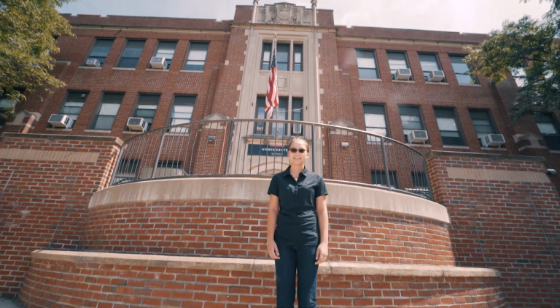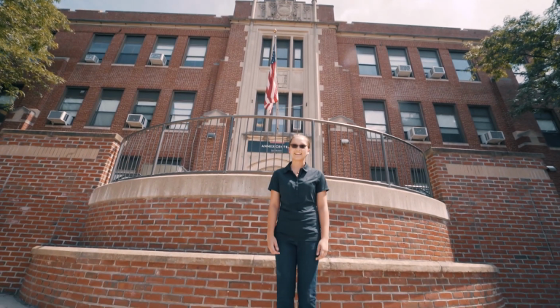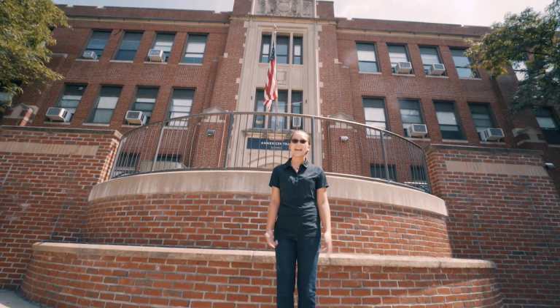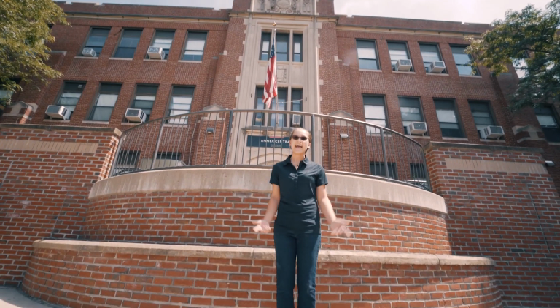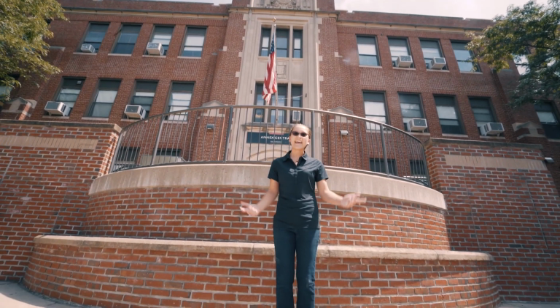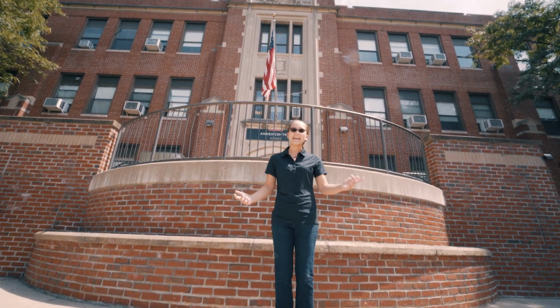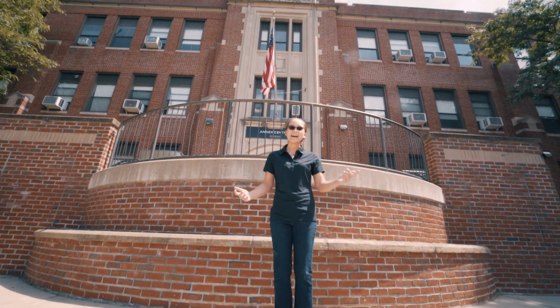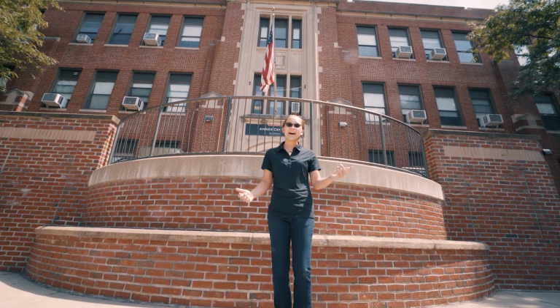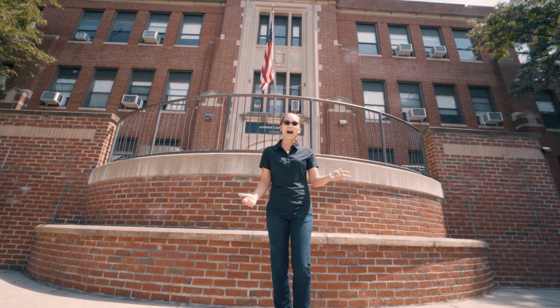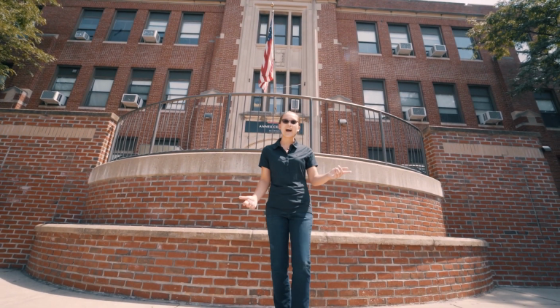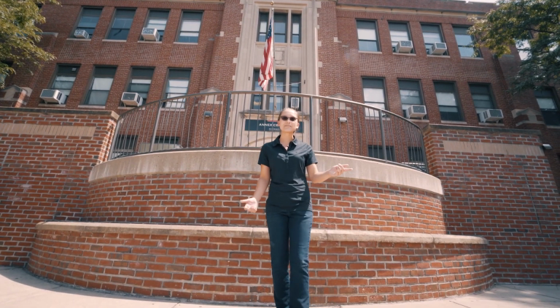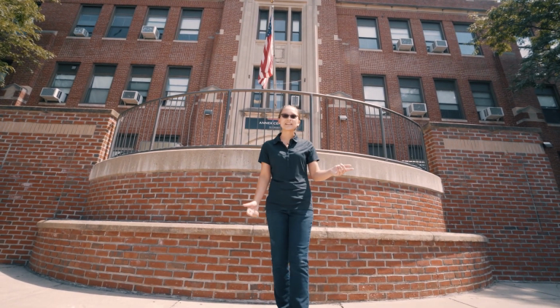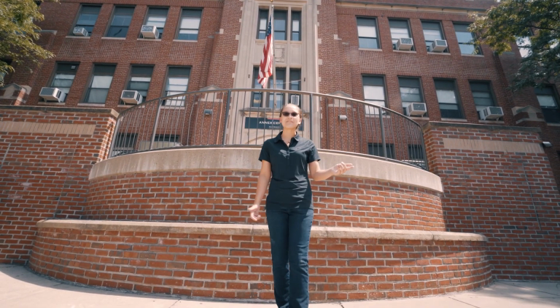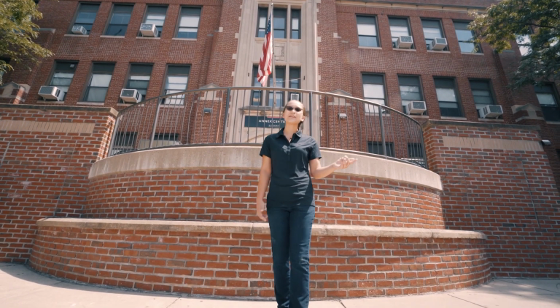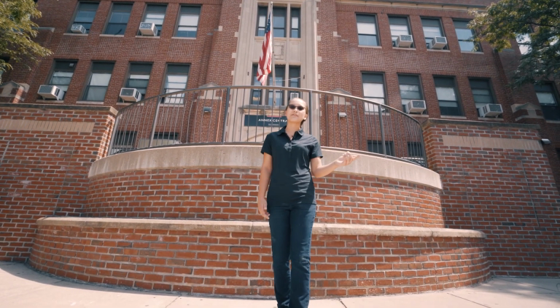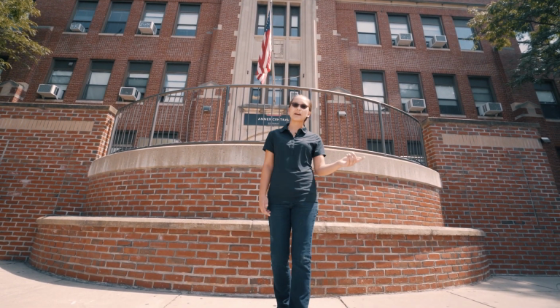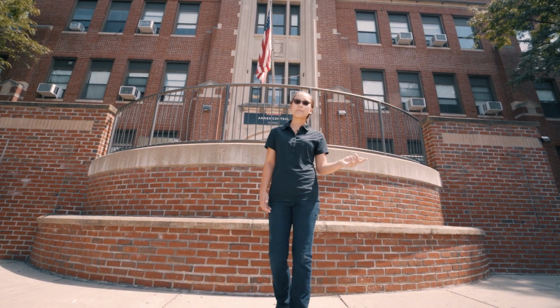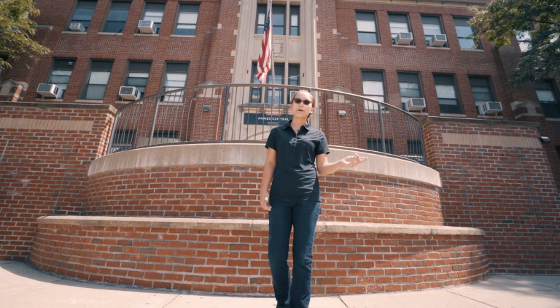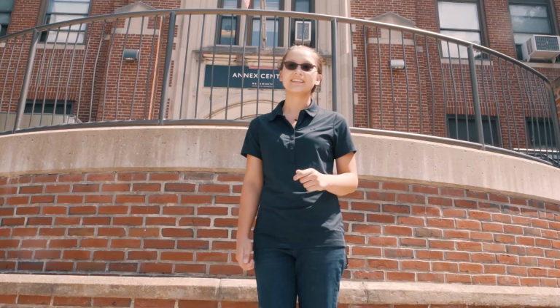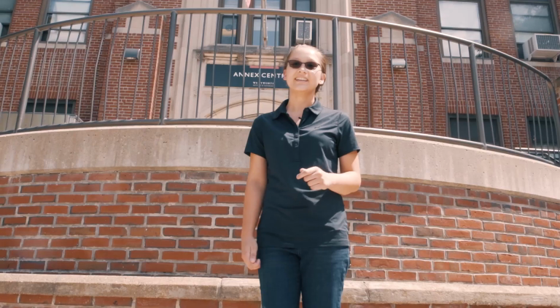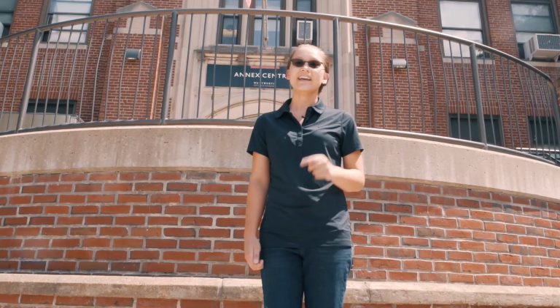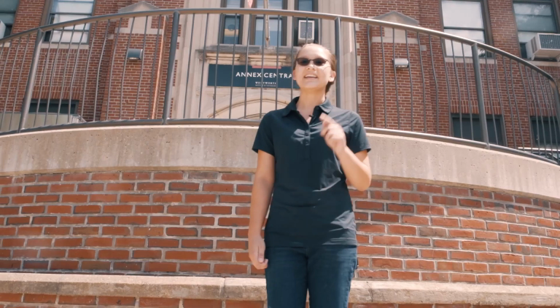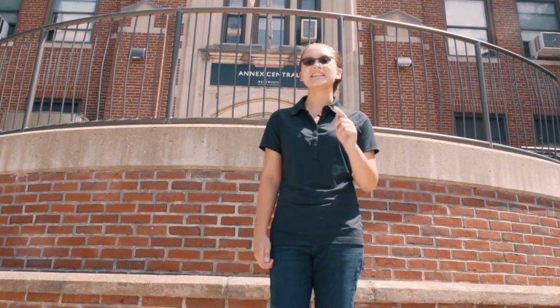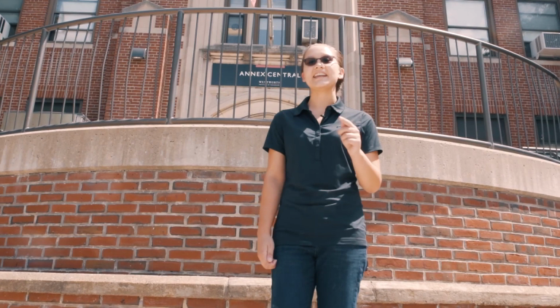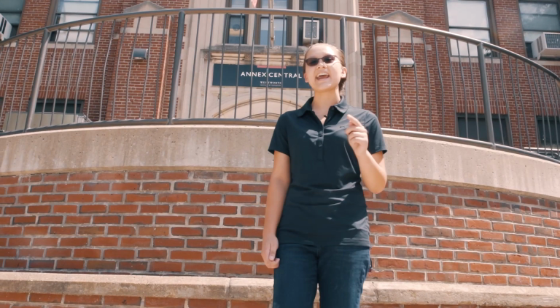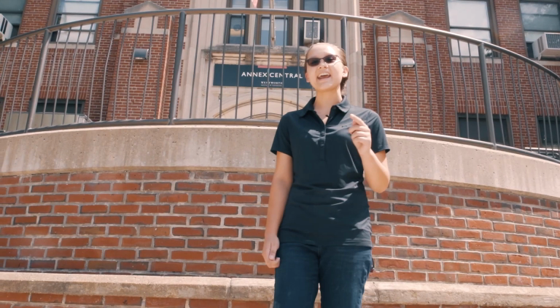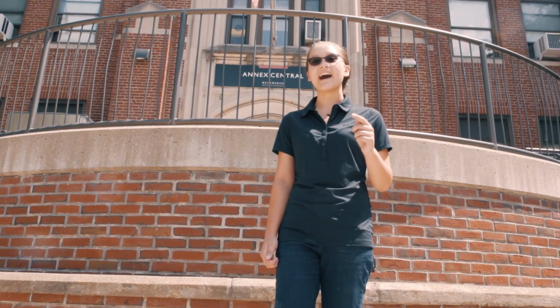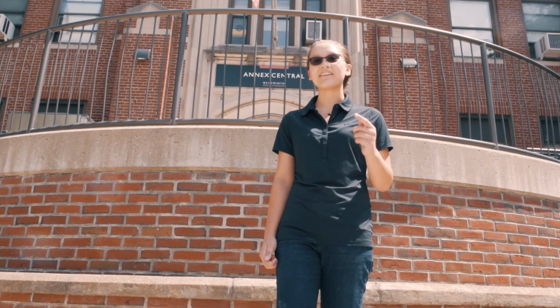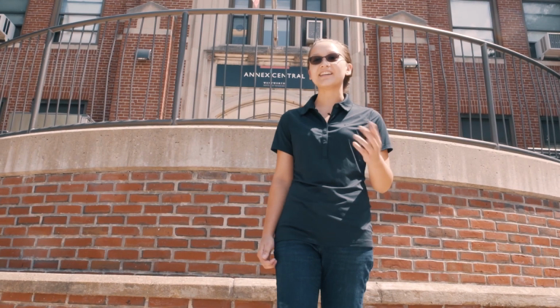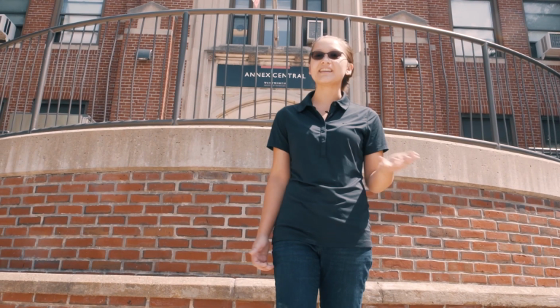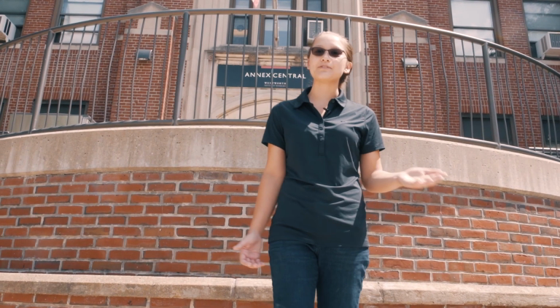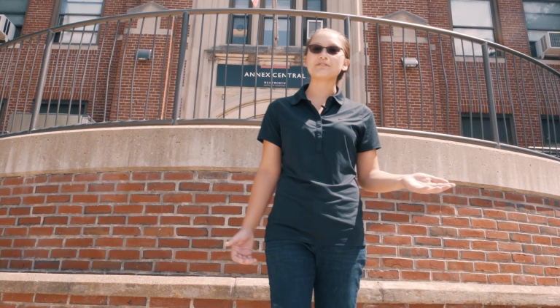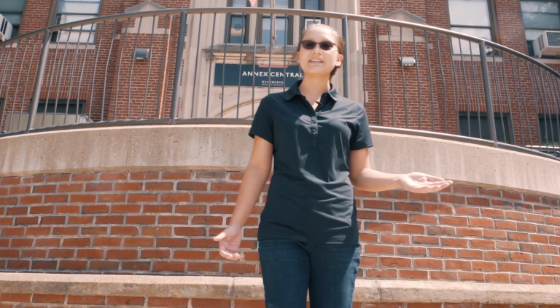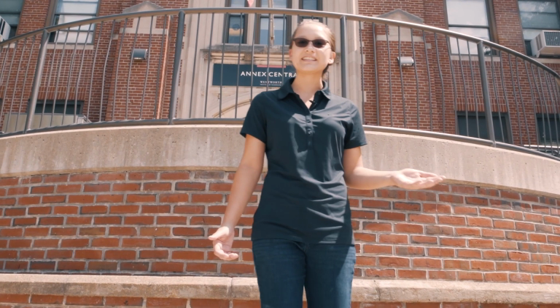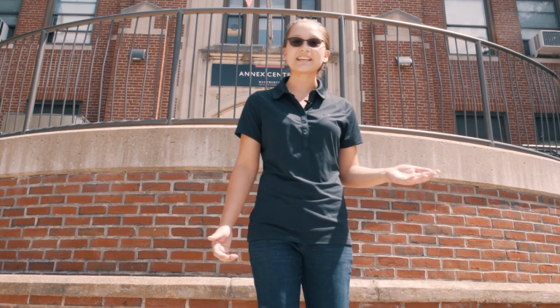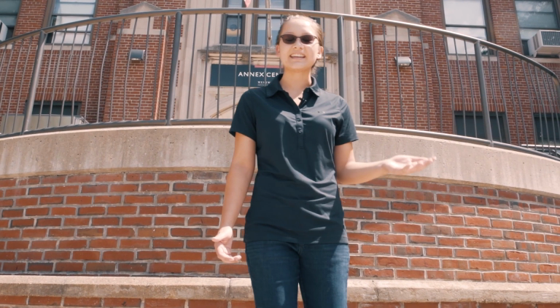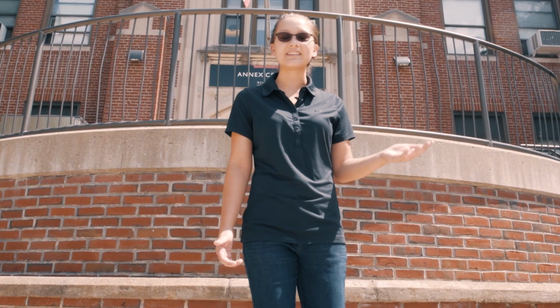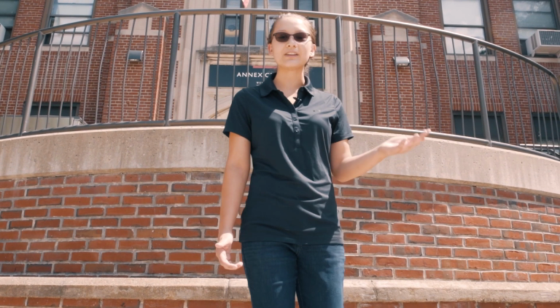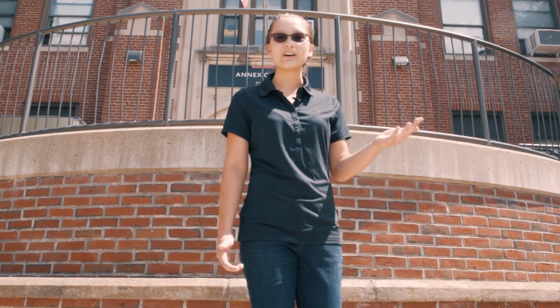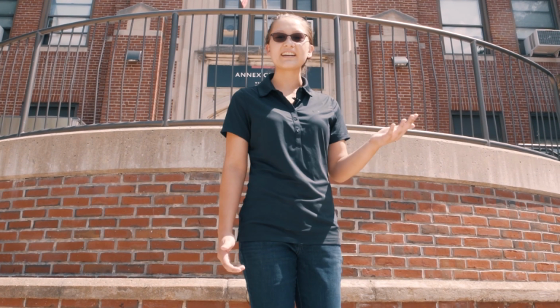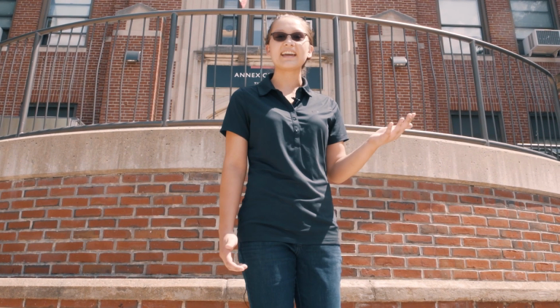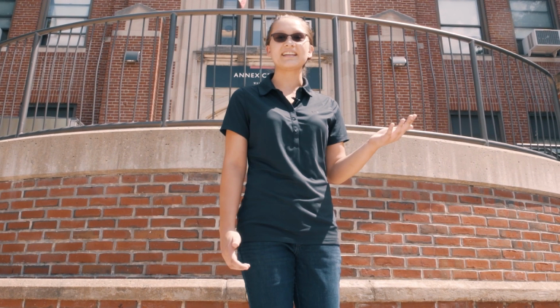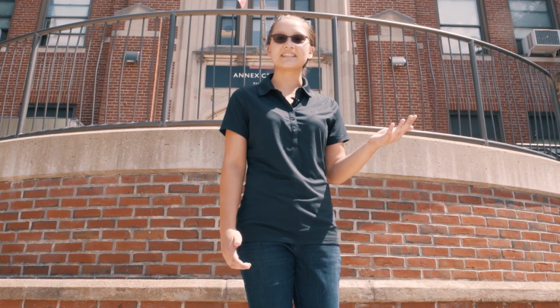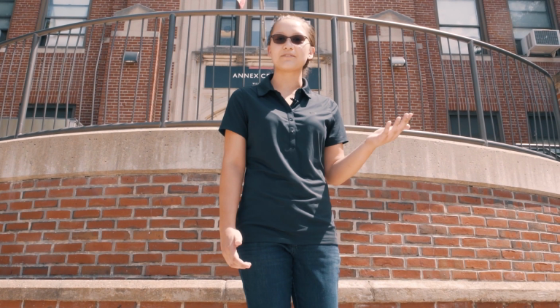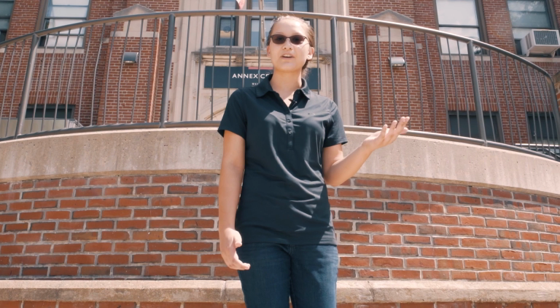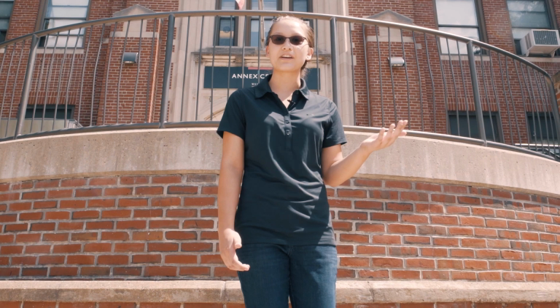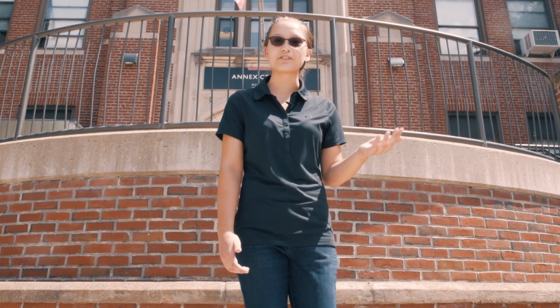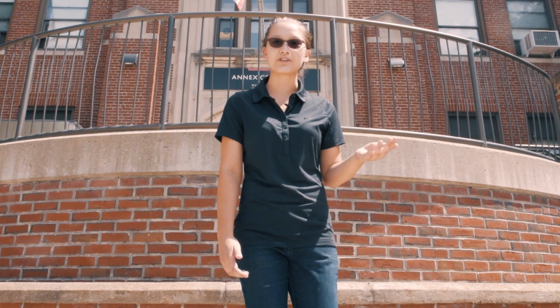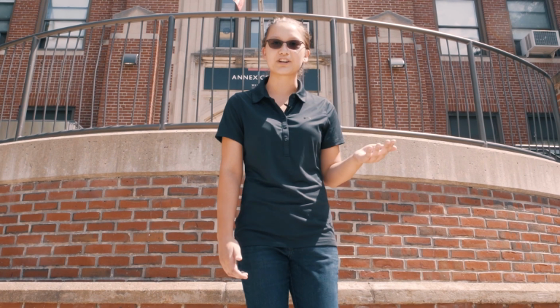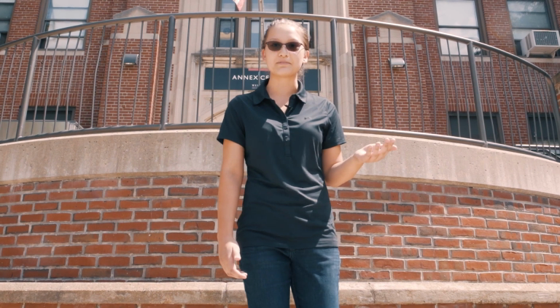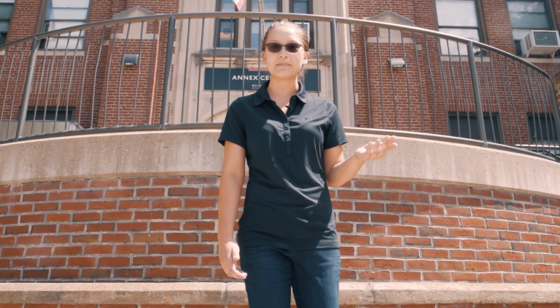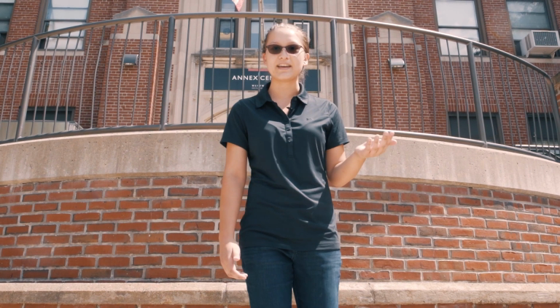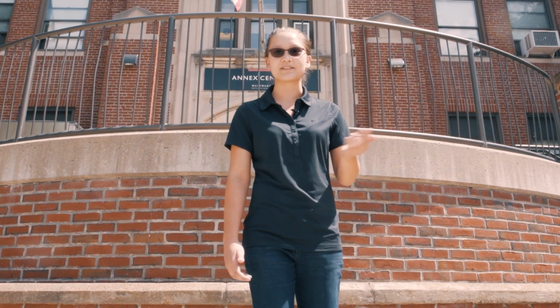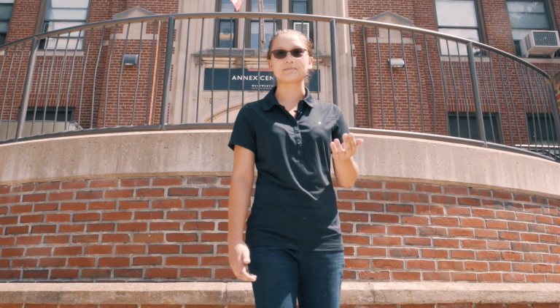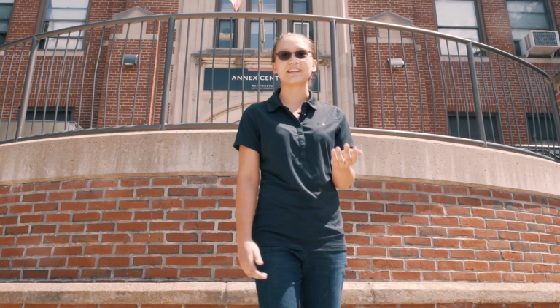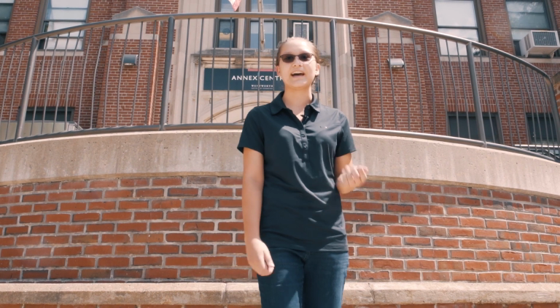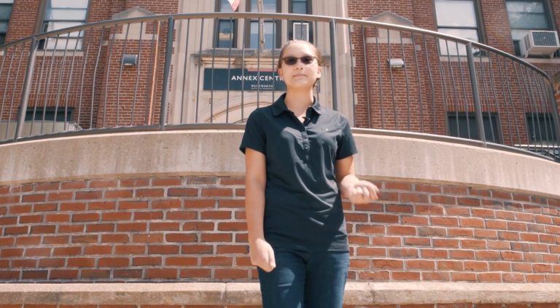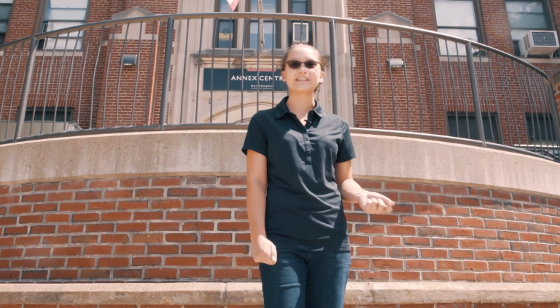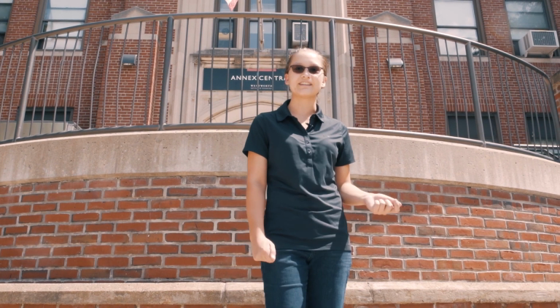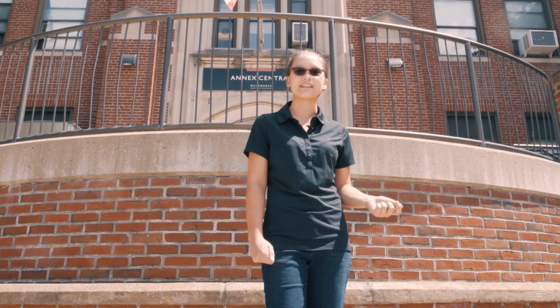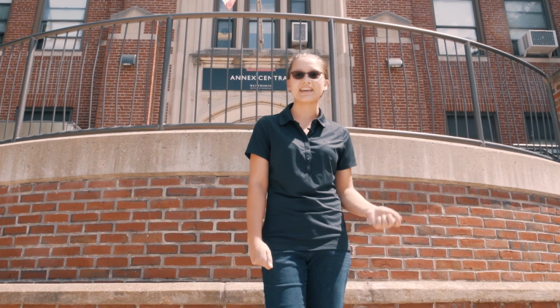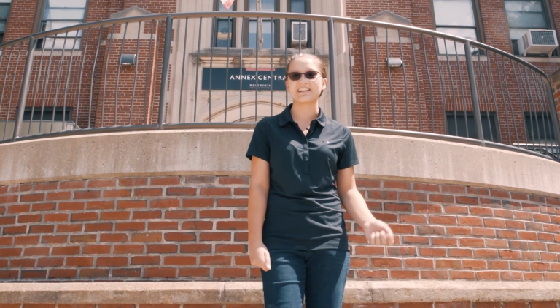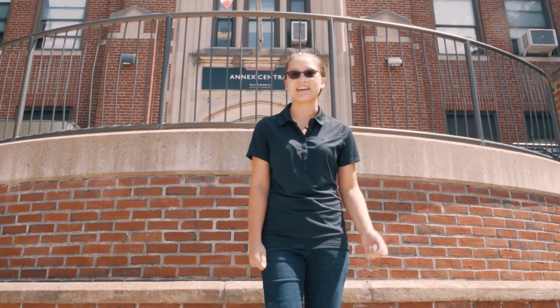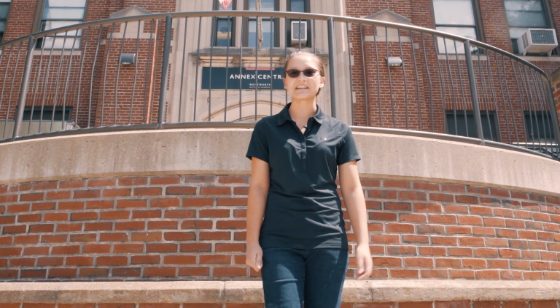Hey, I'm Stephanie Crapo, and today I'm going to give you an inside look at some of our construction management labs here in Annex.